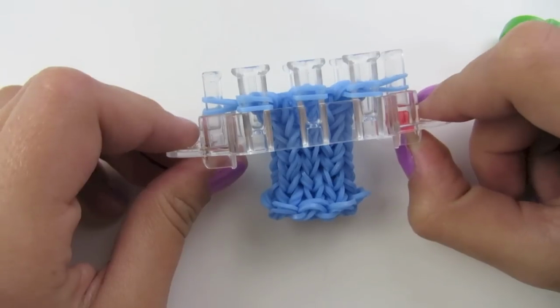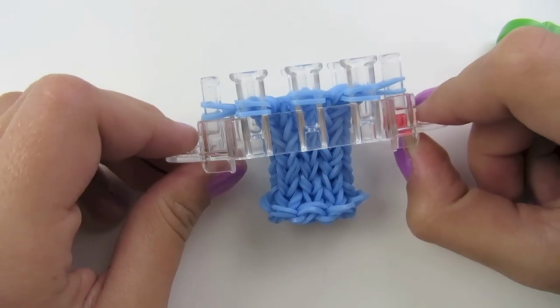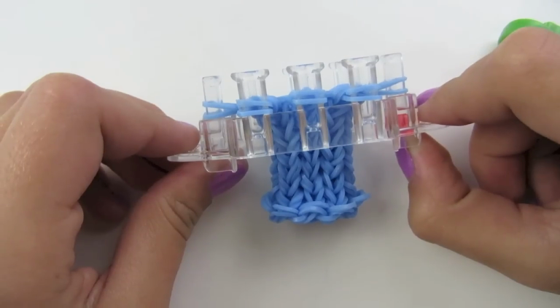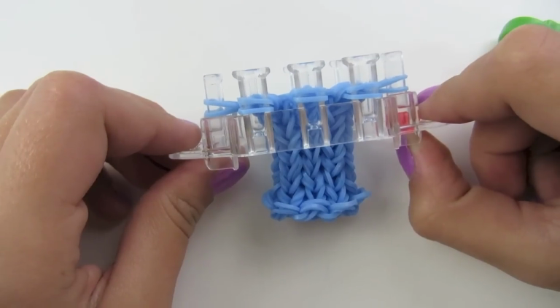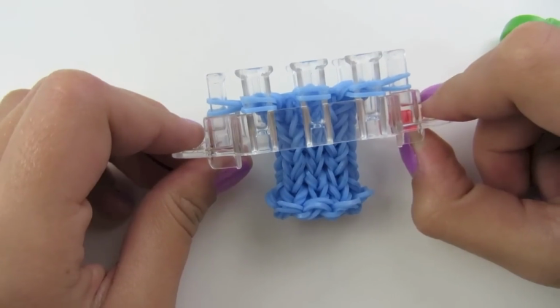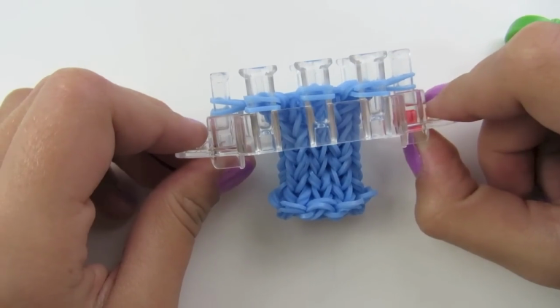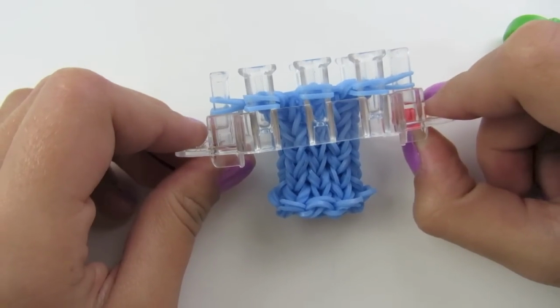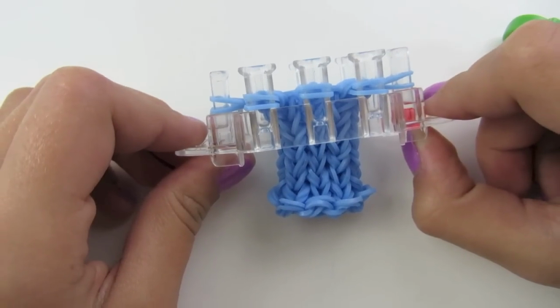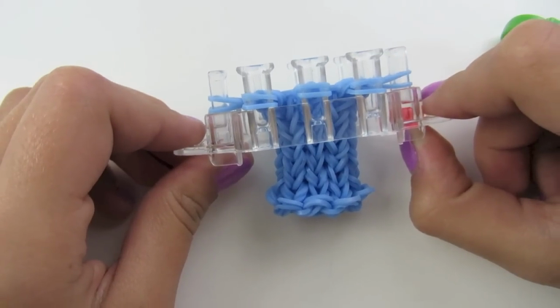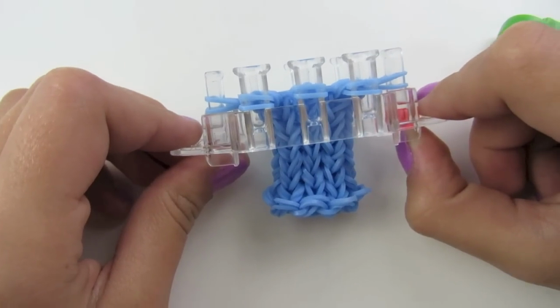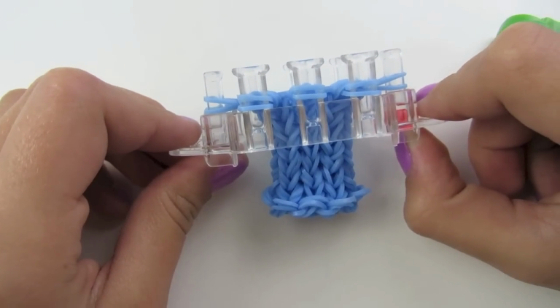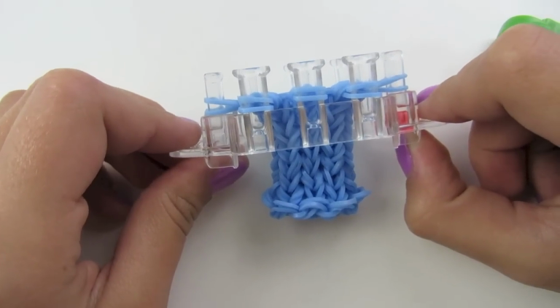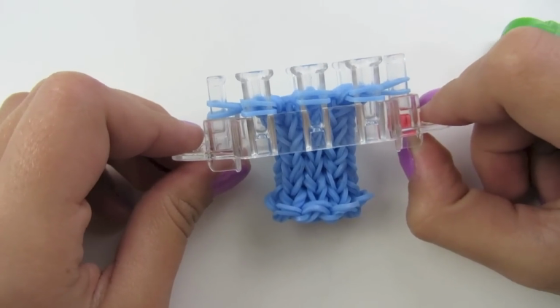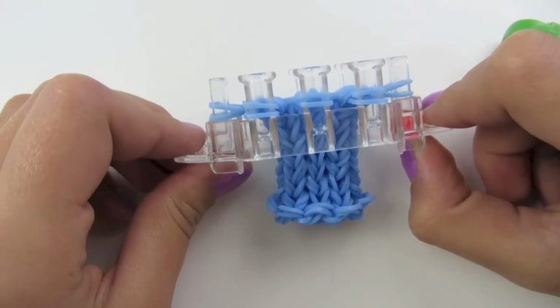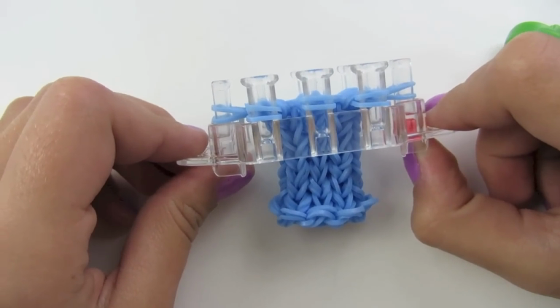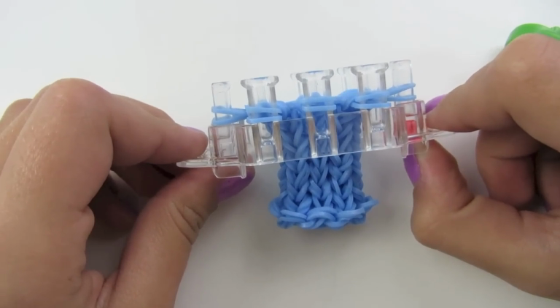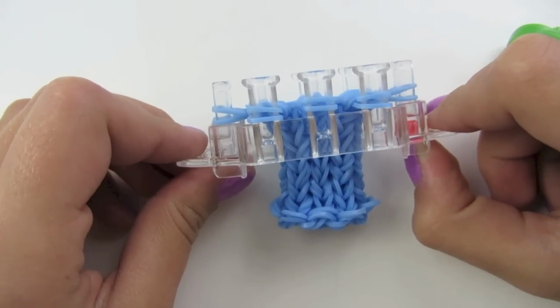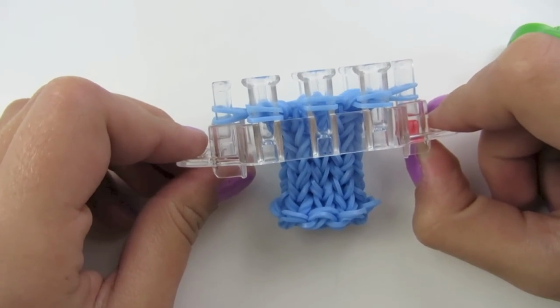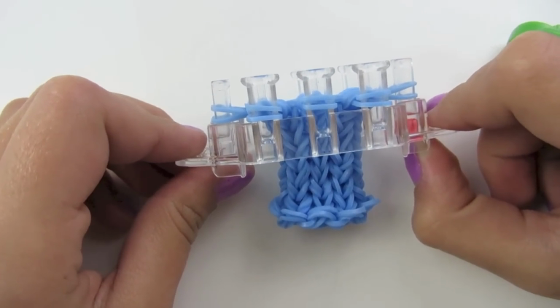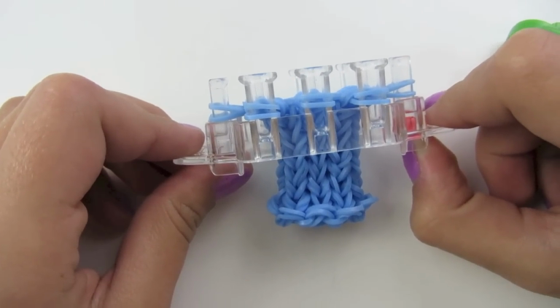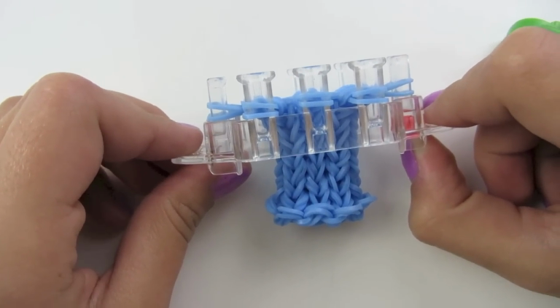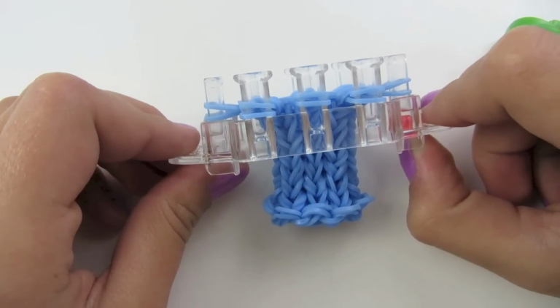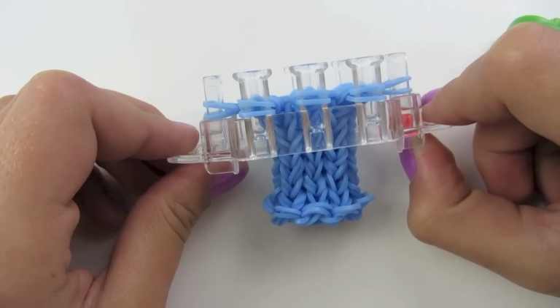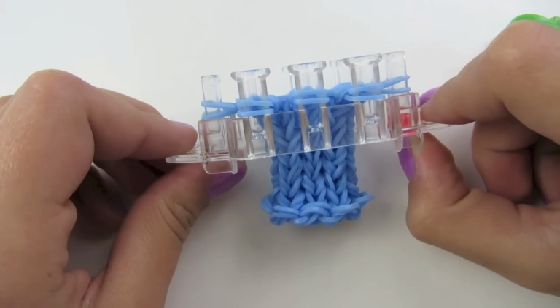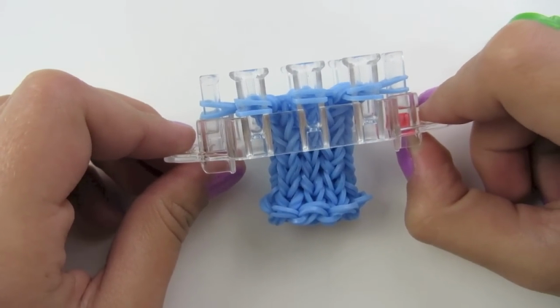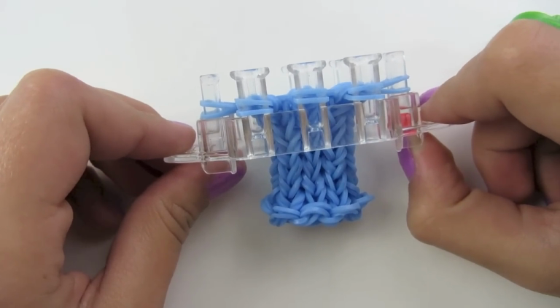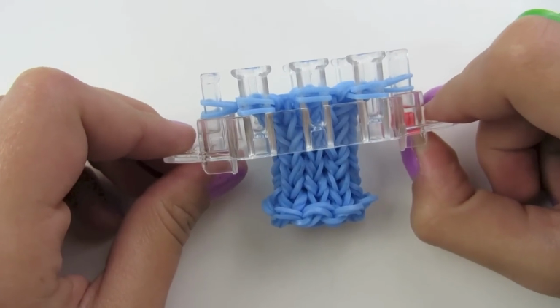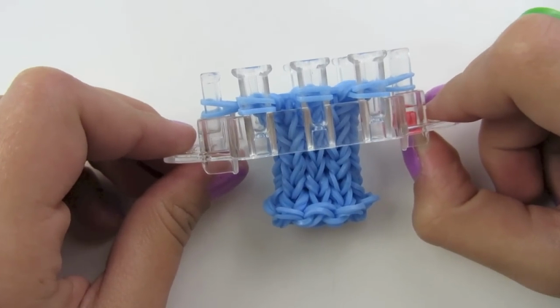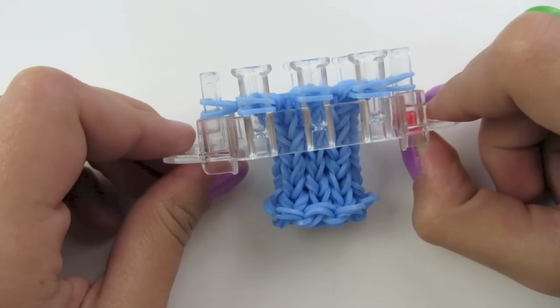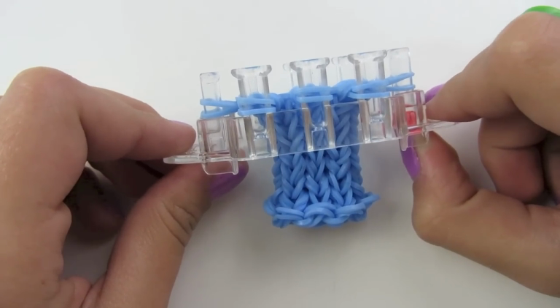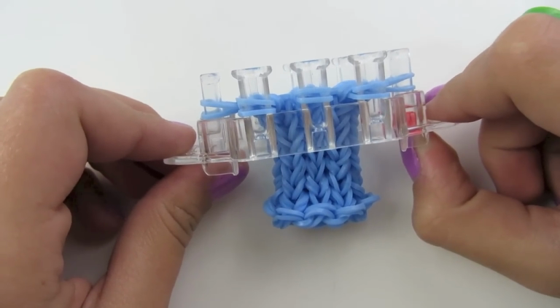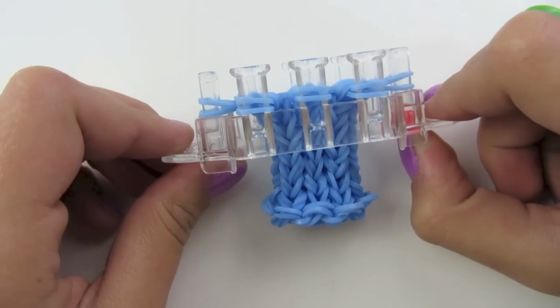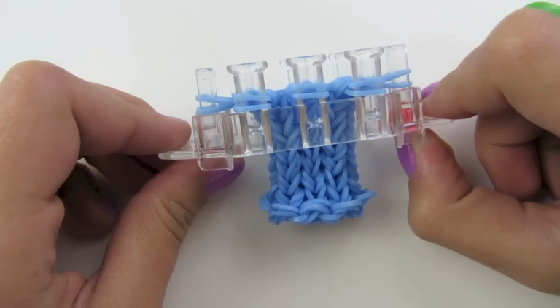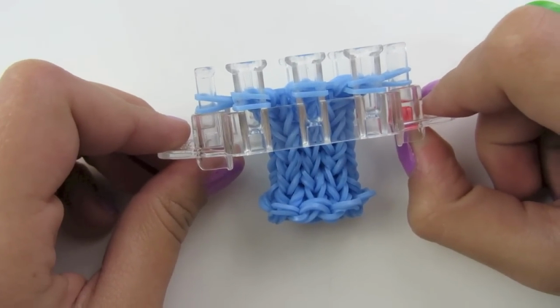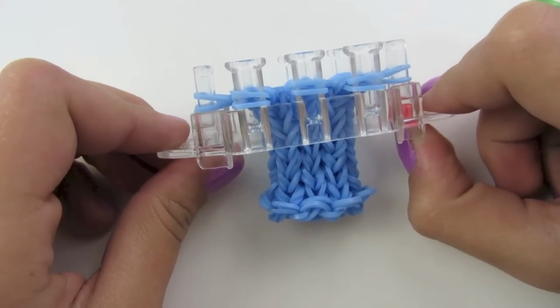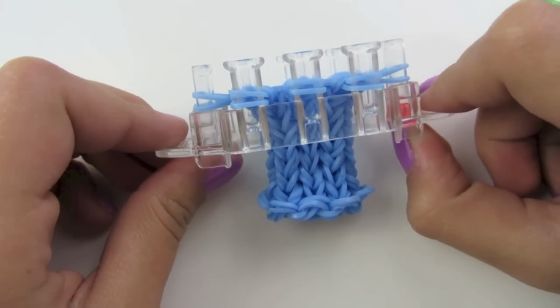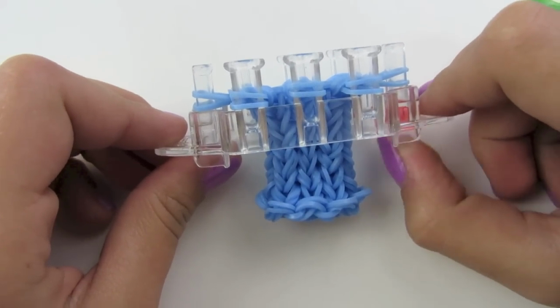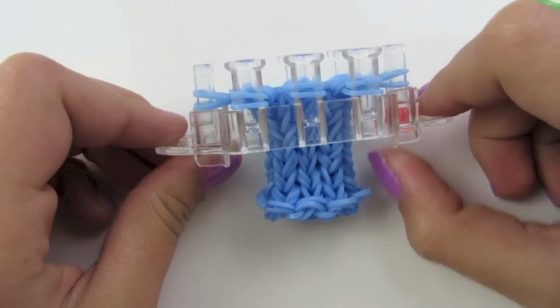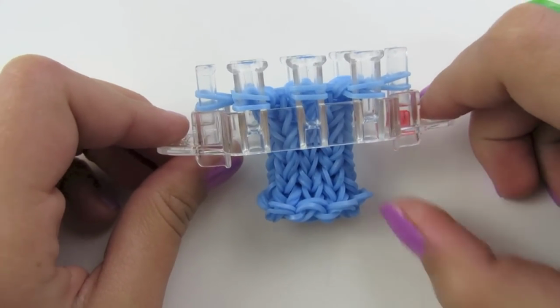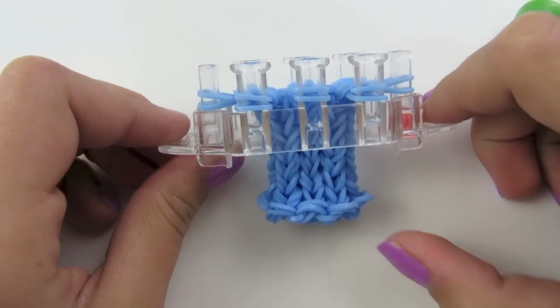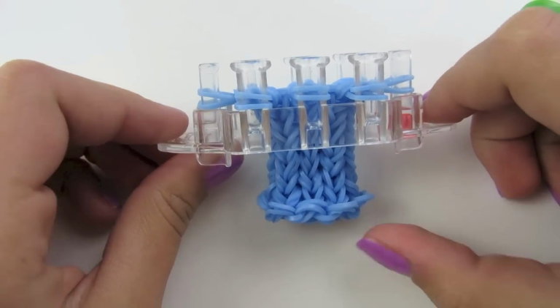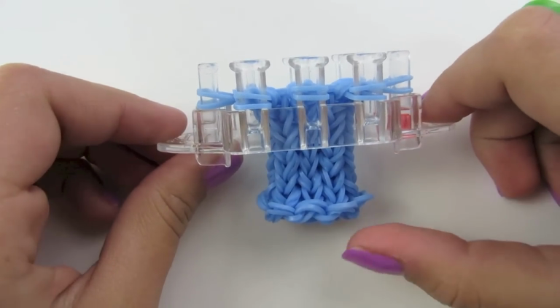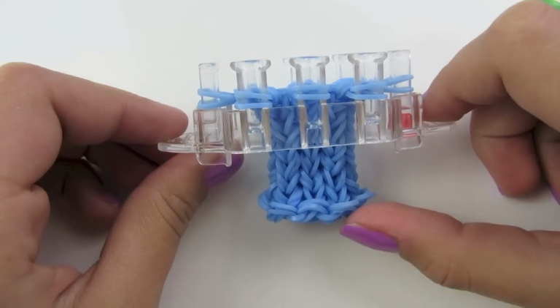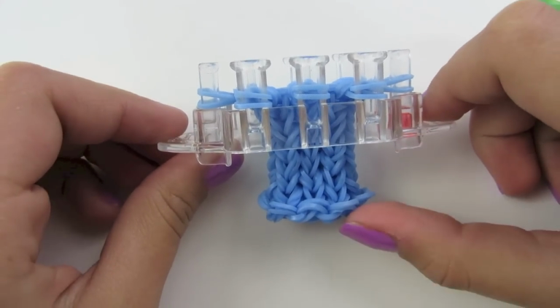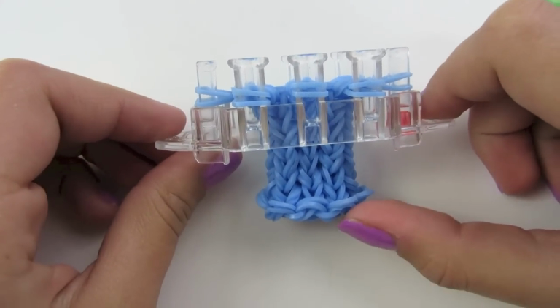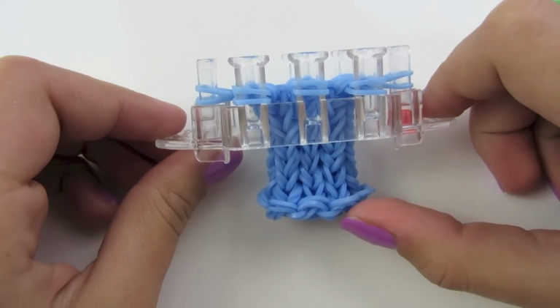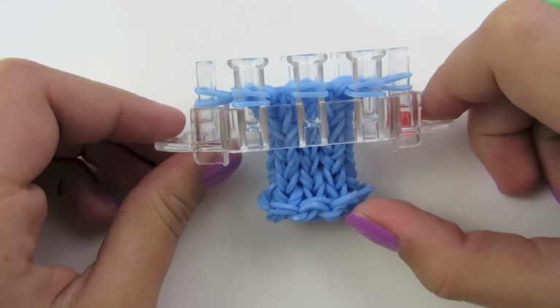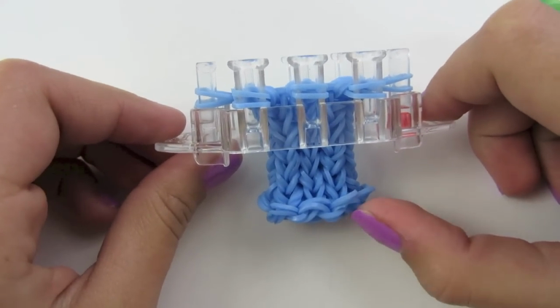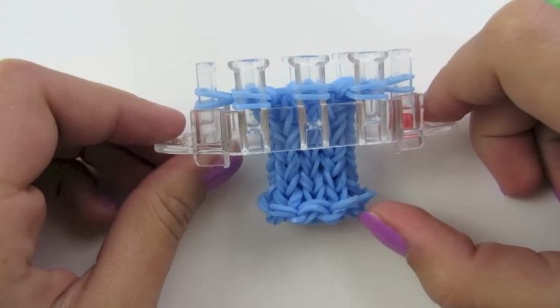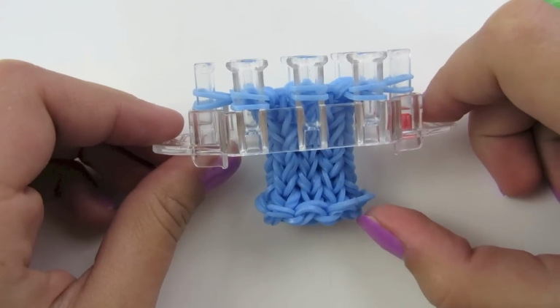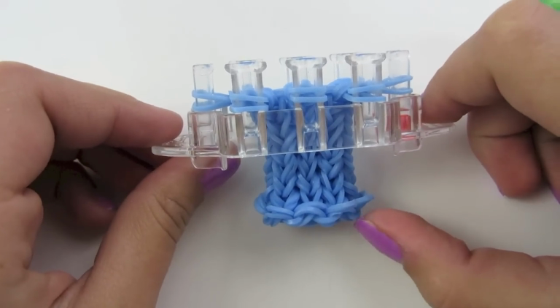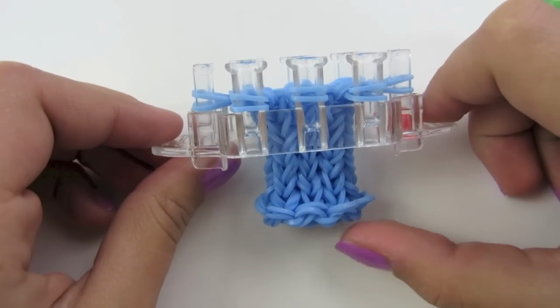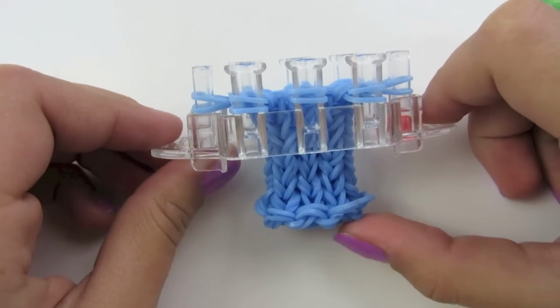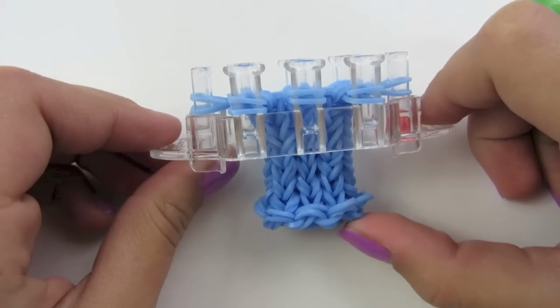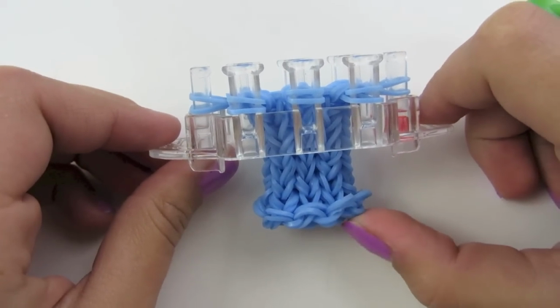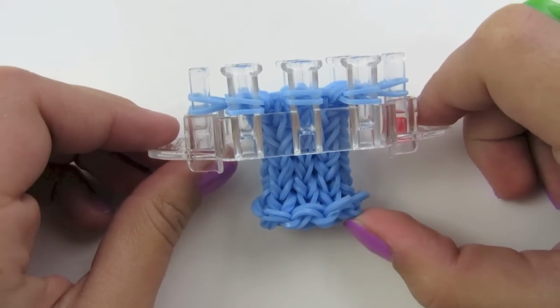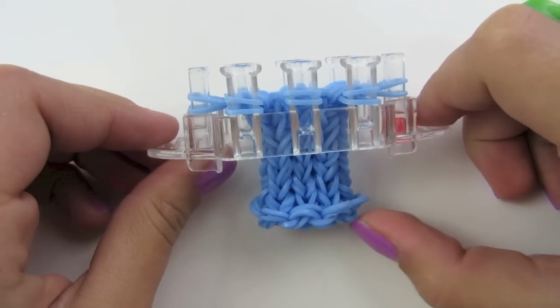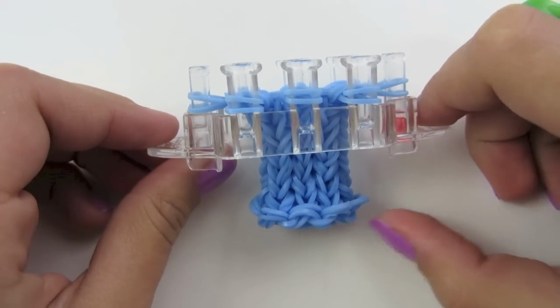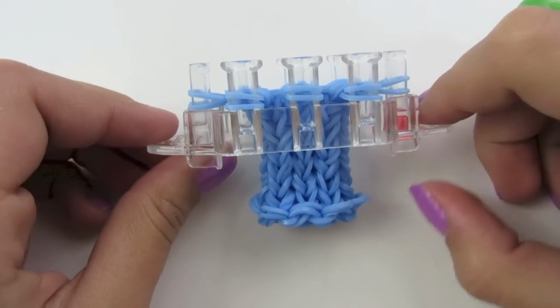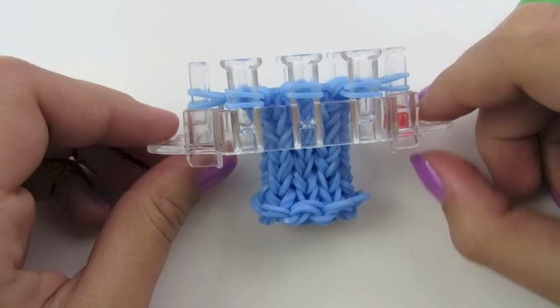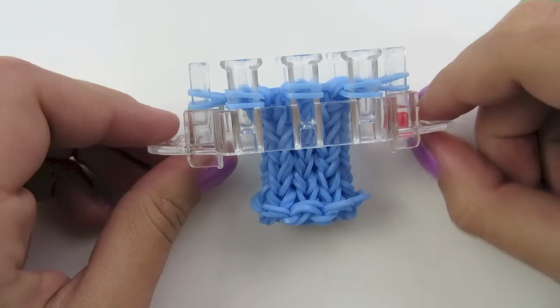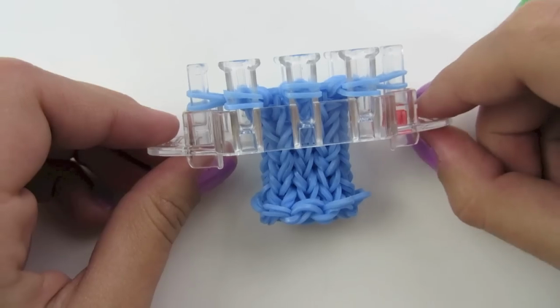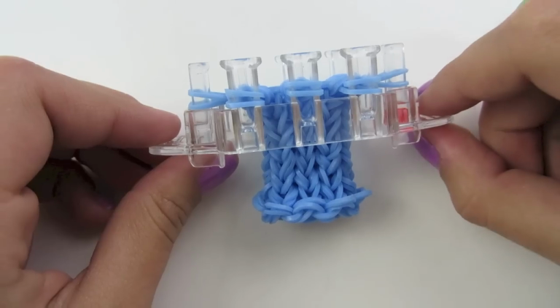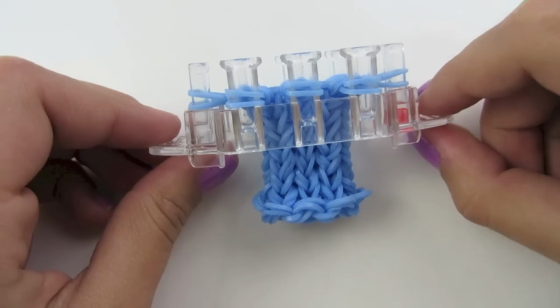I just finished my eight more rows, and now I have ten rows in total plus the X's — so really there are eleven rows.